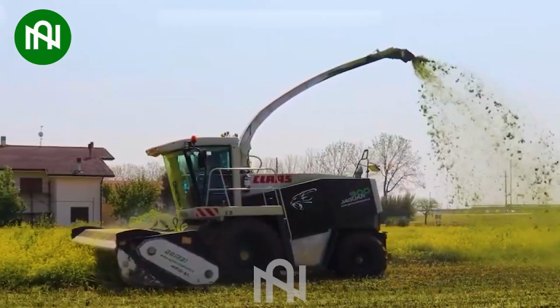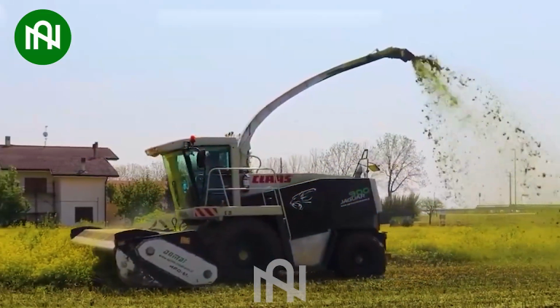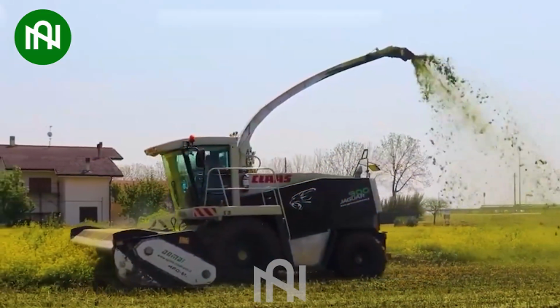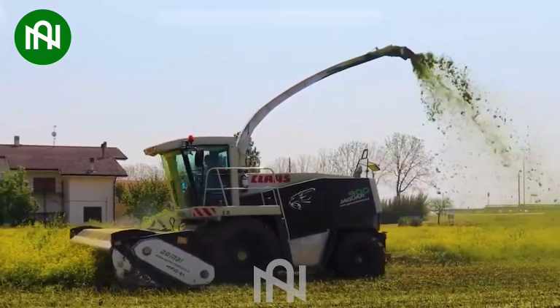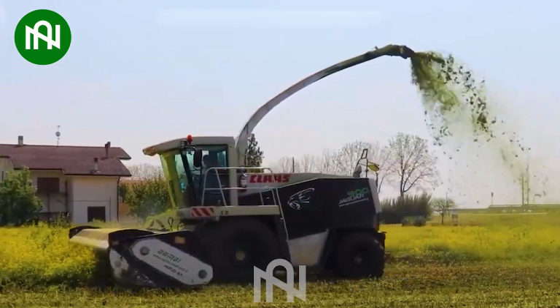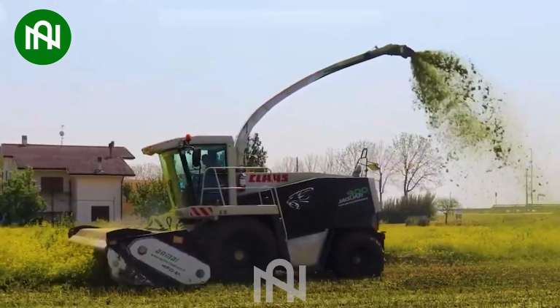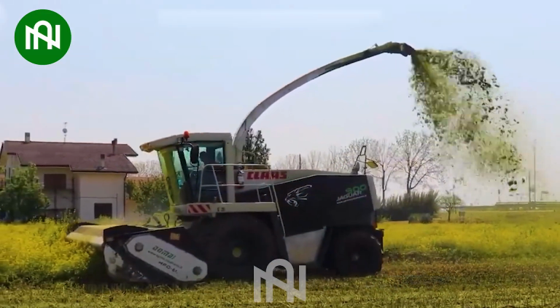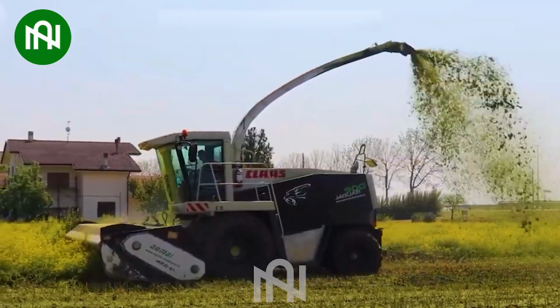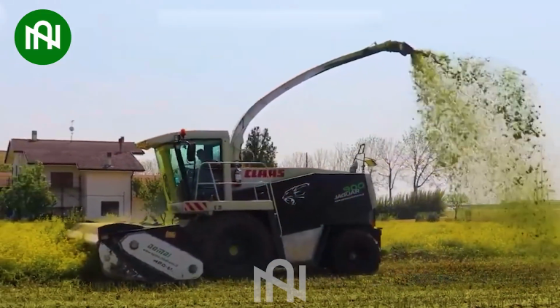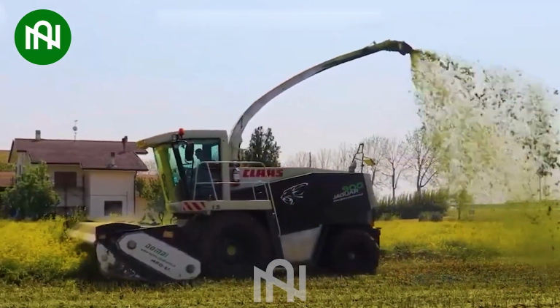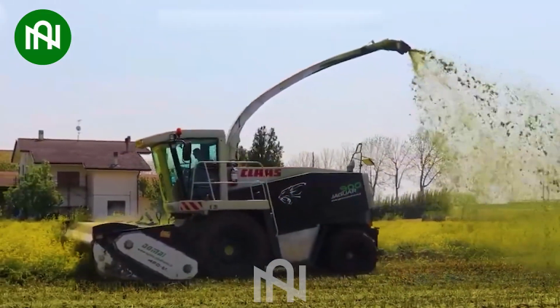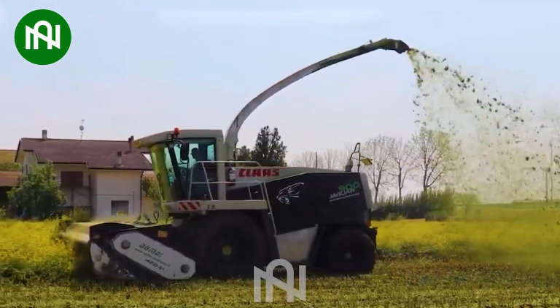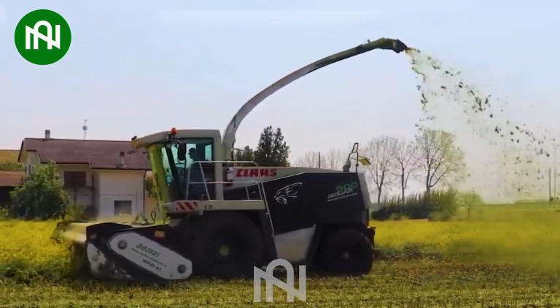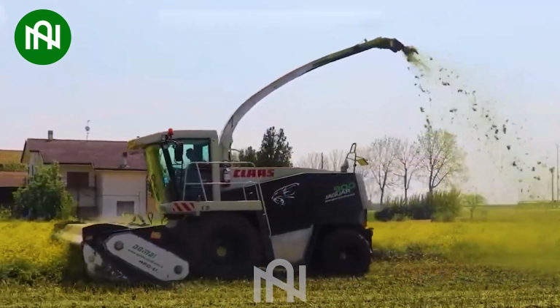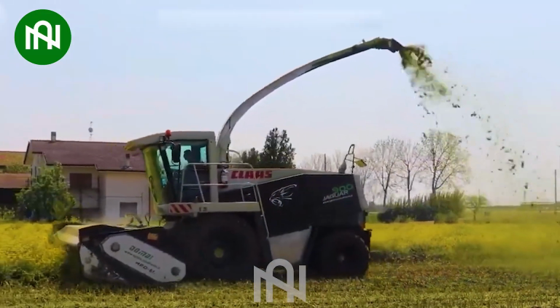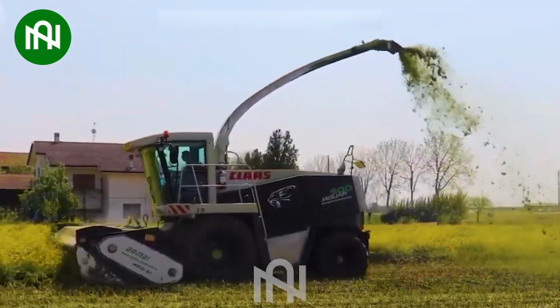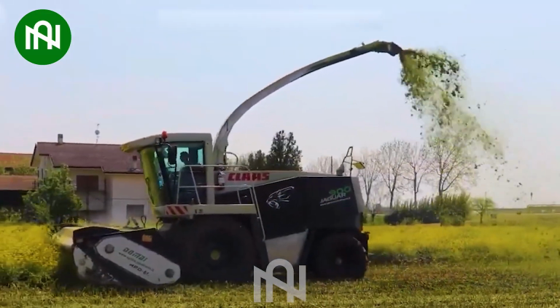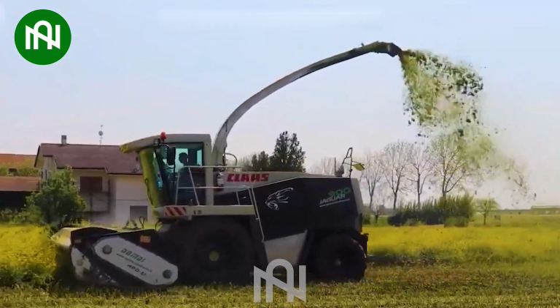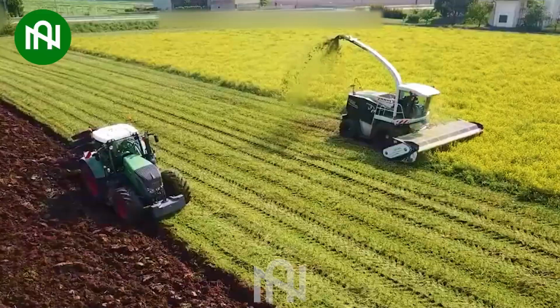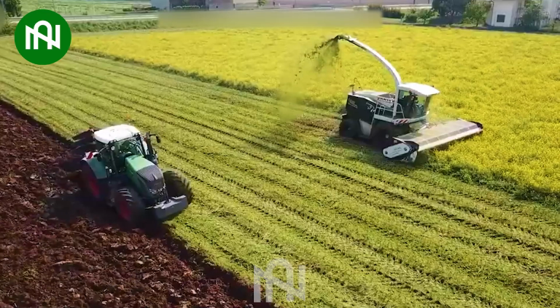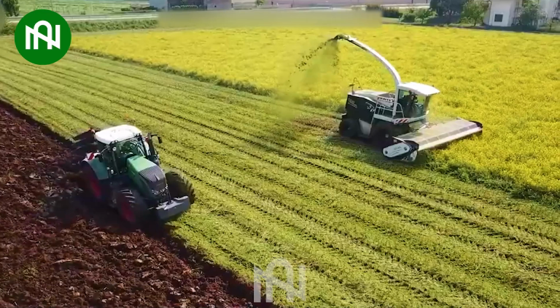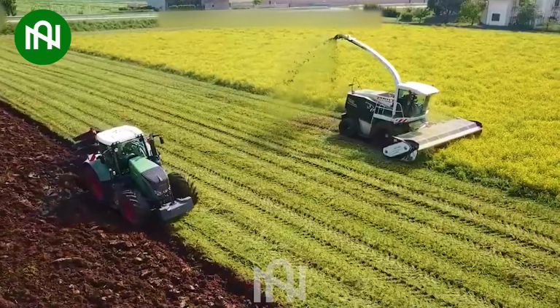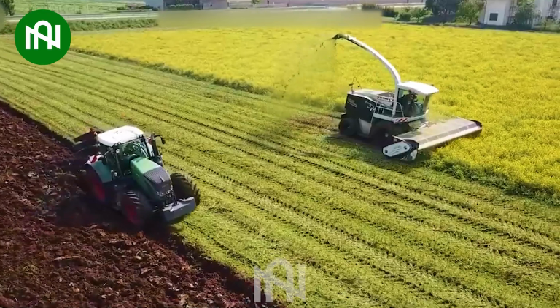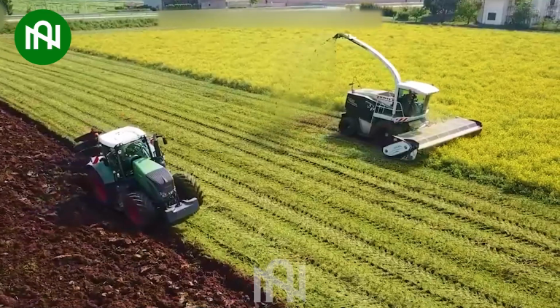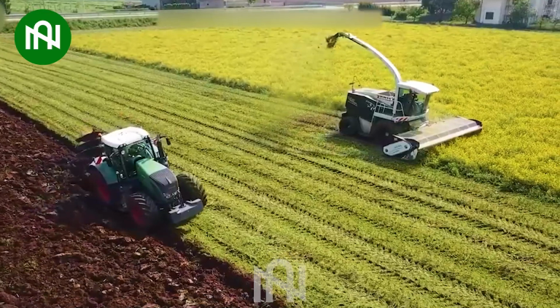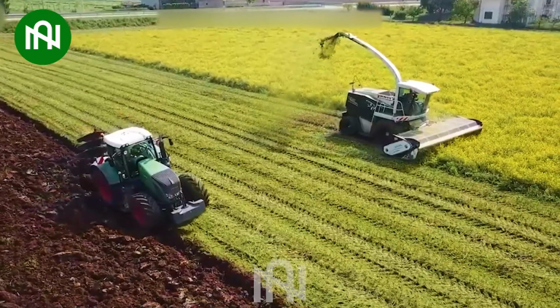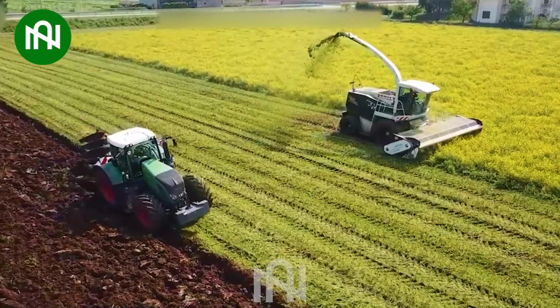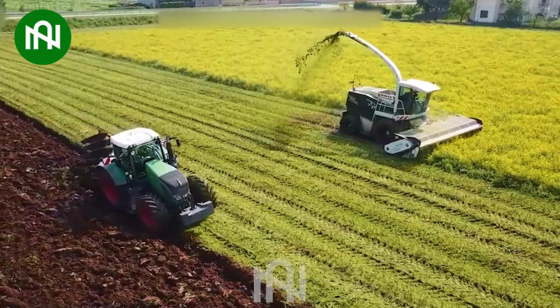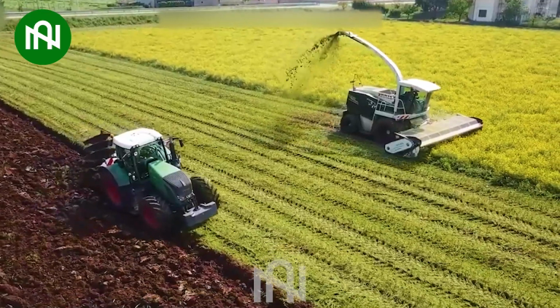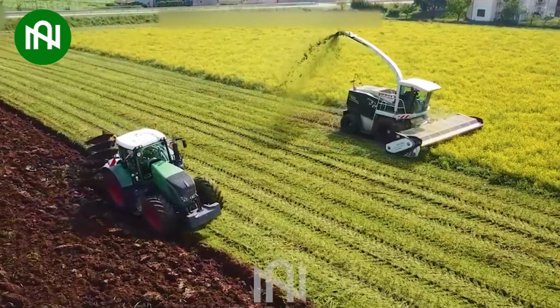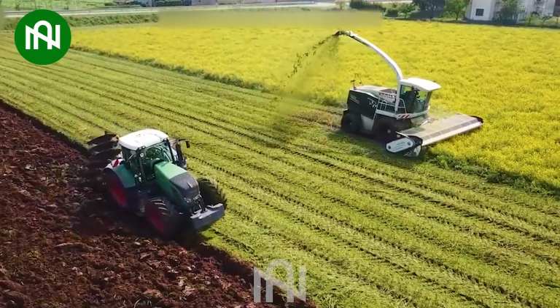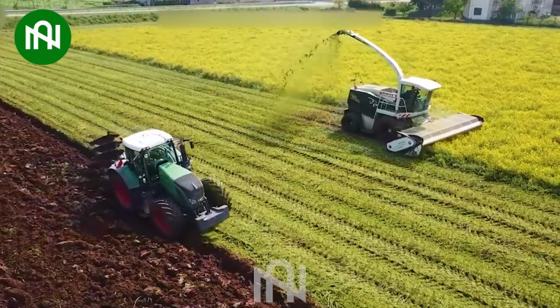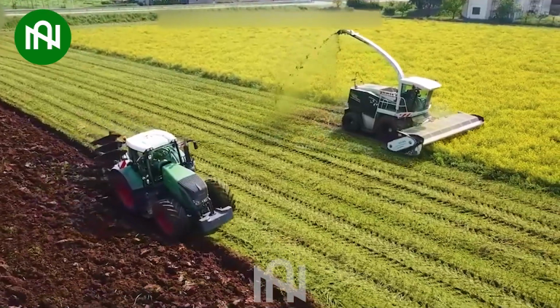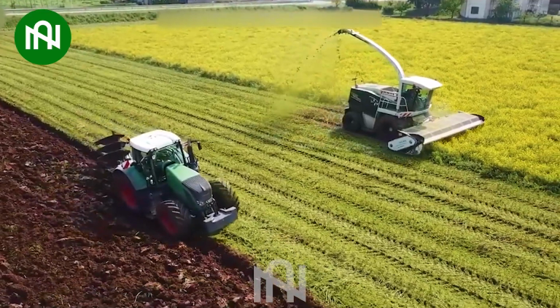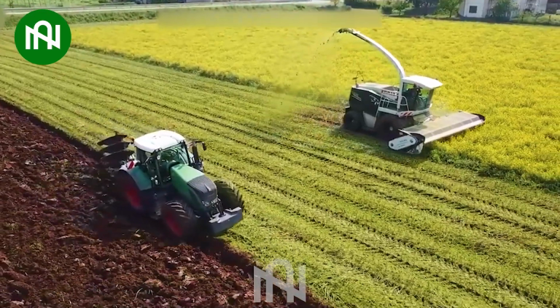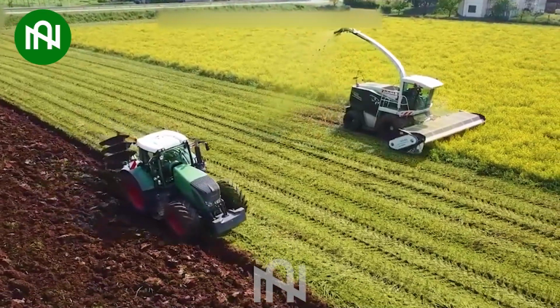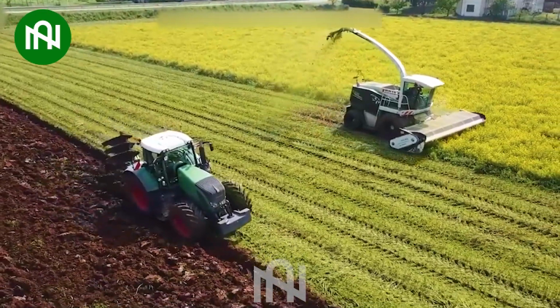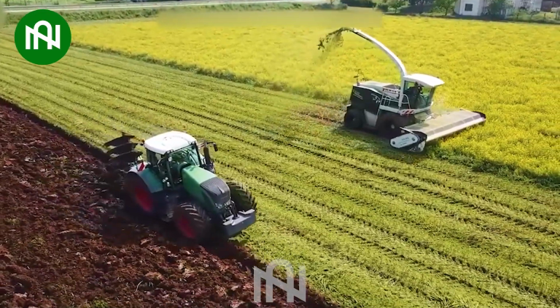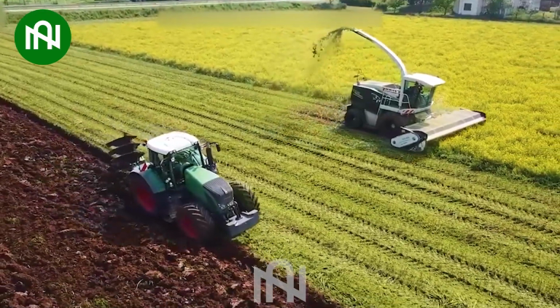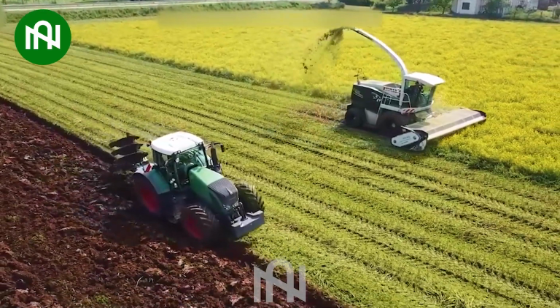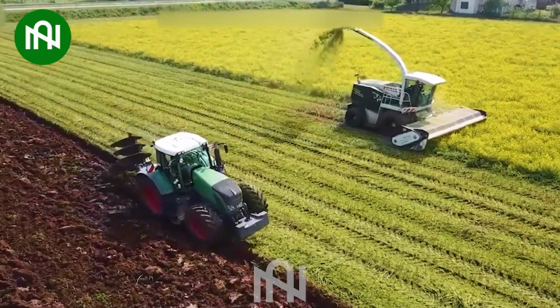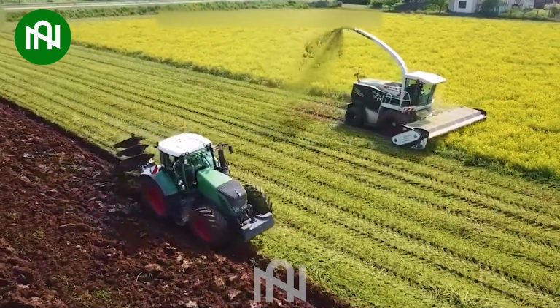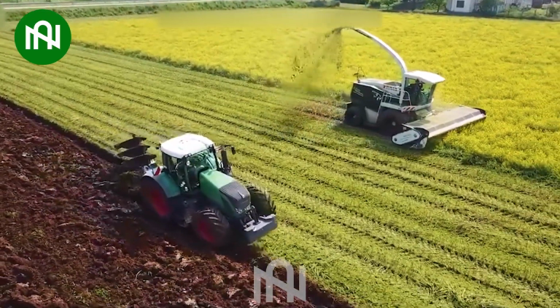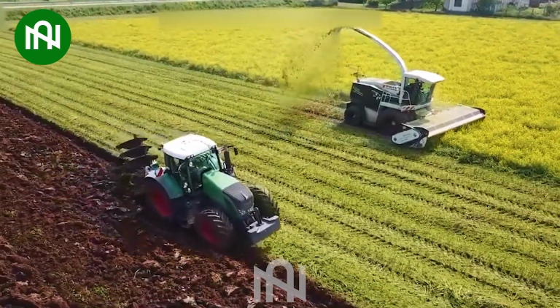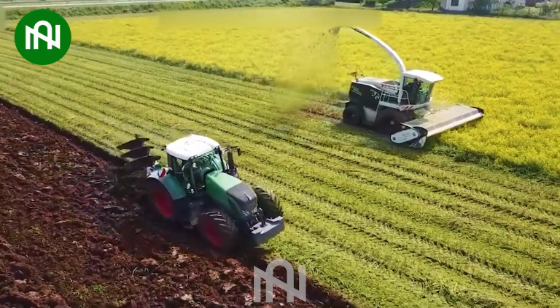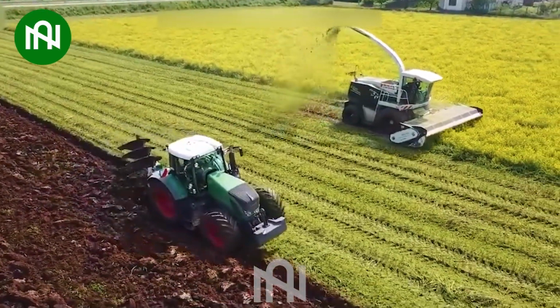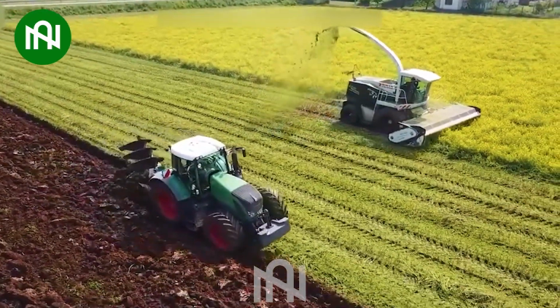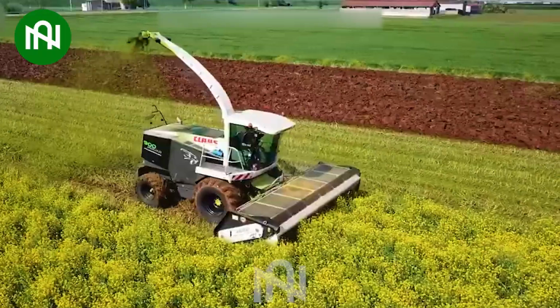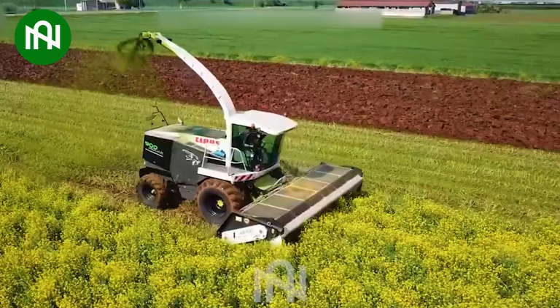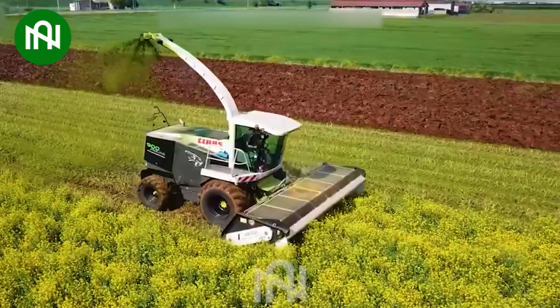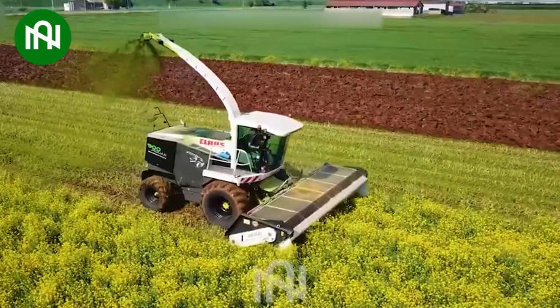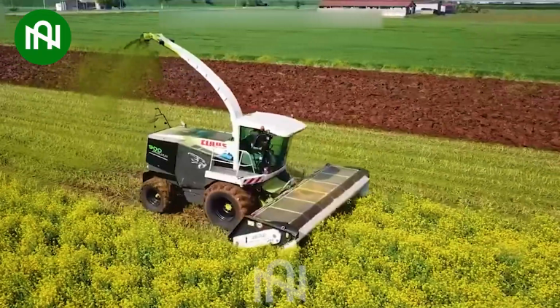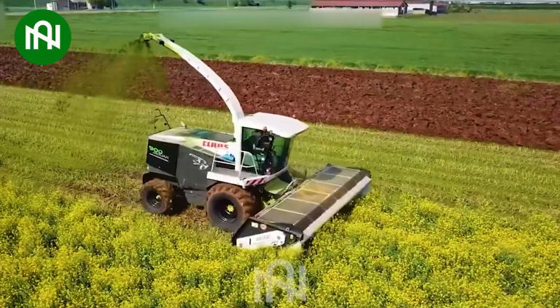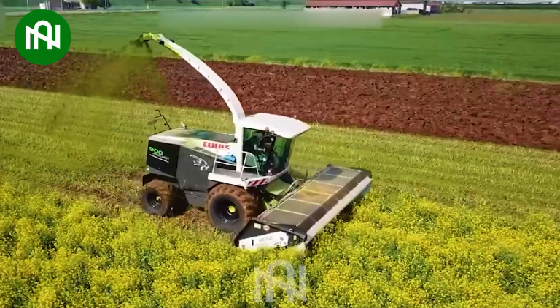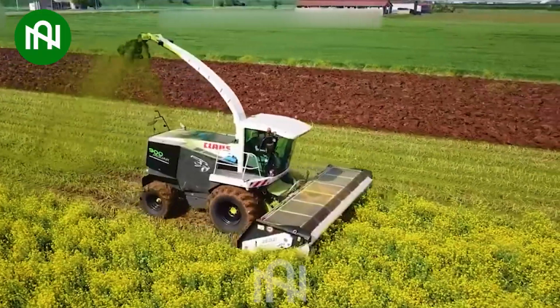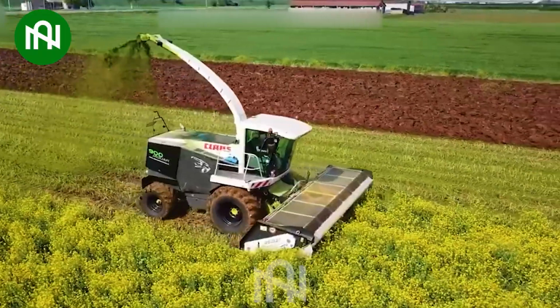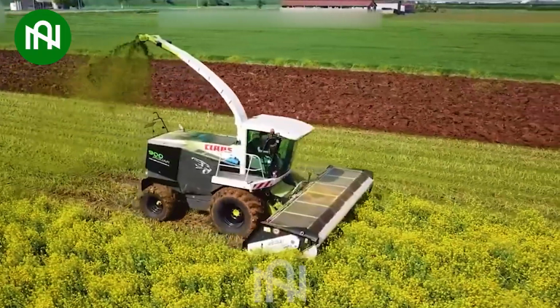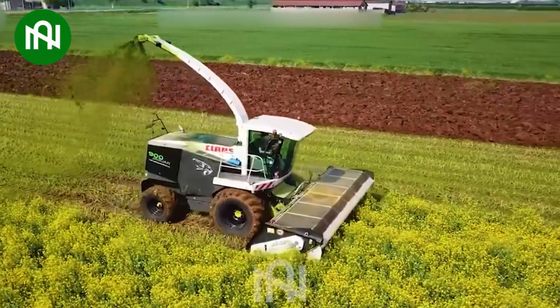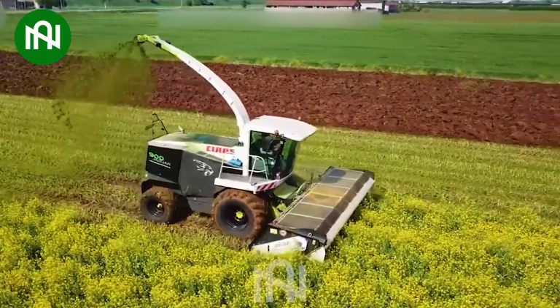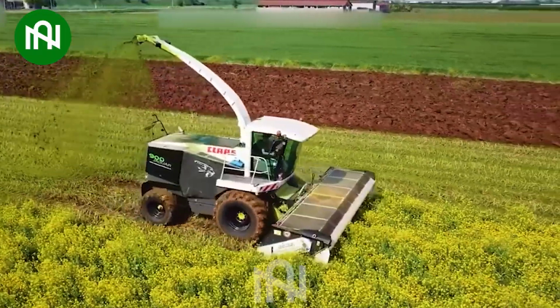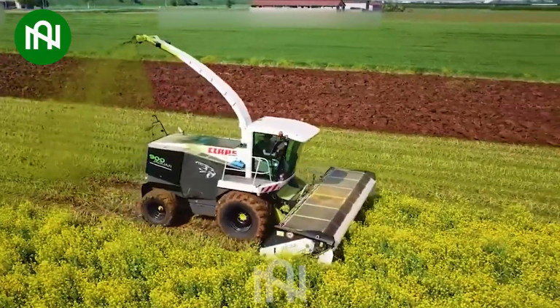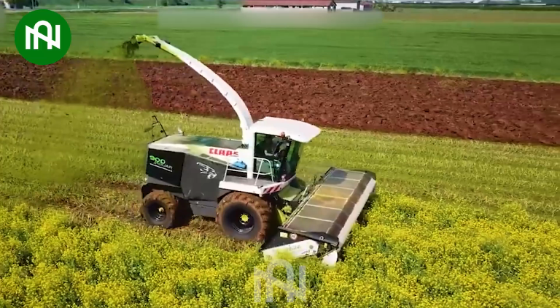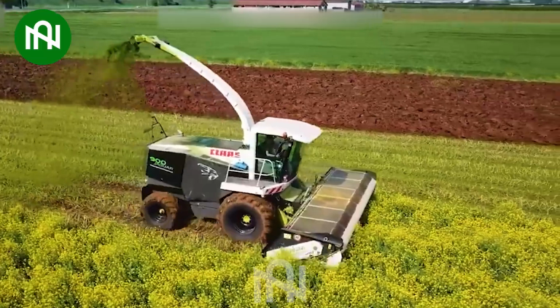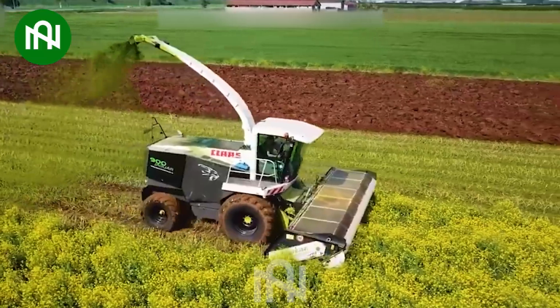The Grass Cutter and Plough operate seamlessly in the fields, efficiently handling both the task of cutting grass and ploughing the fields.